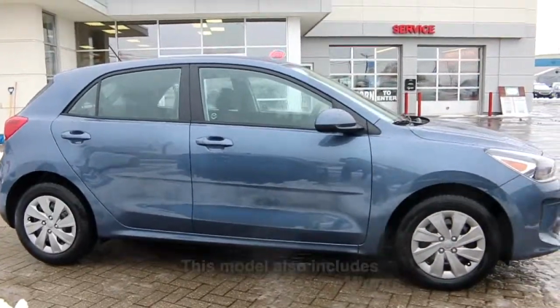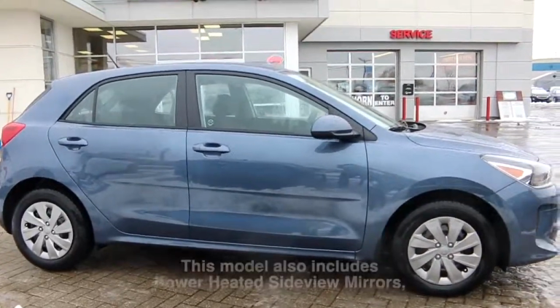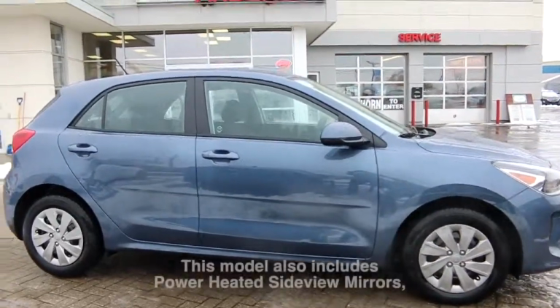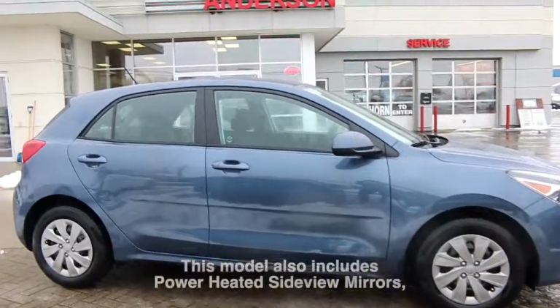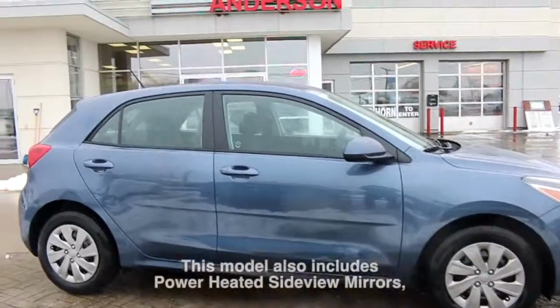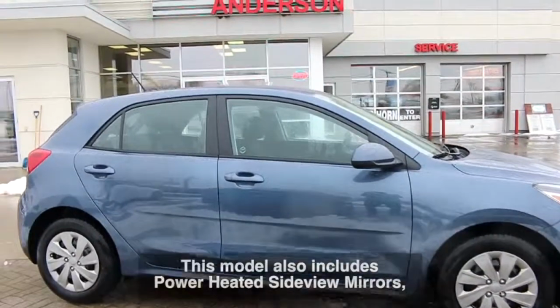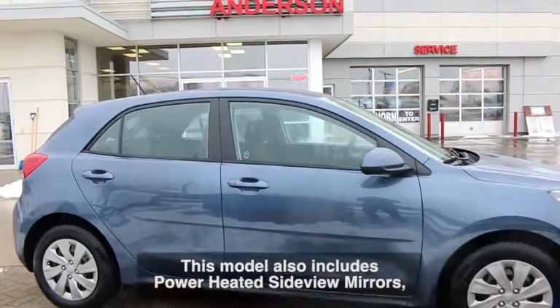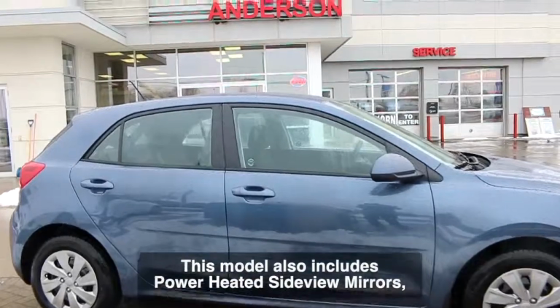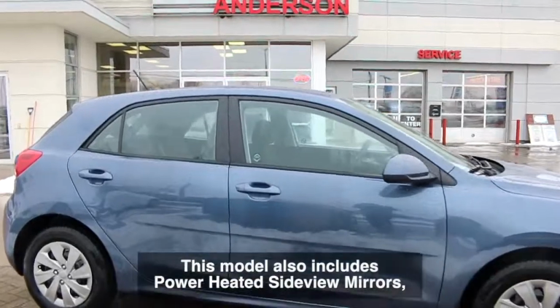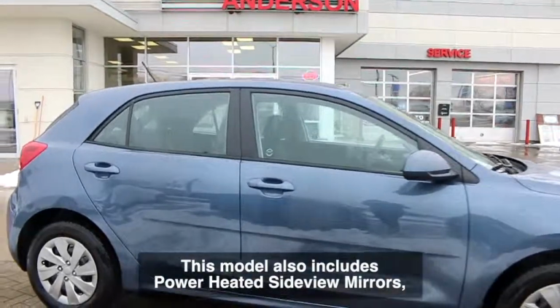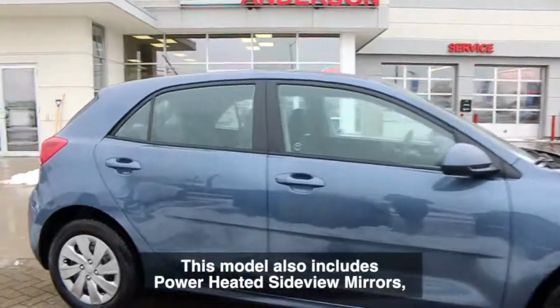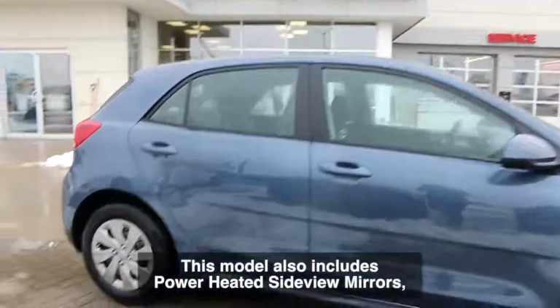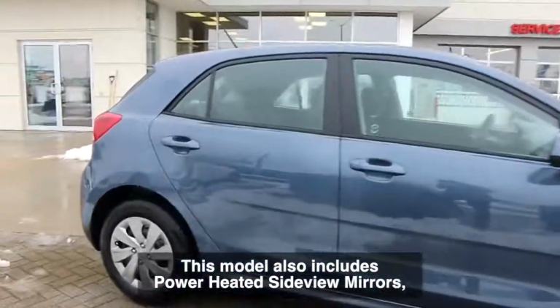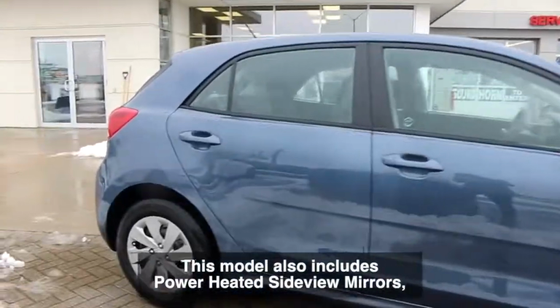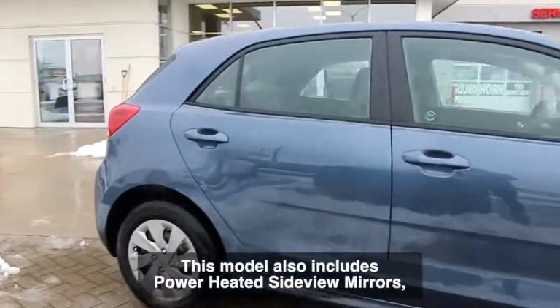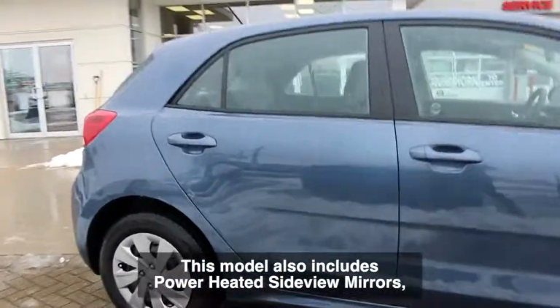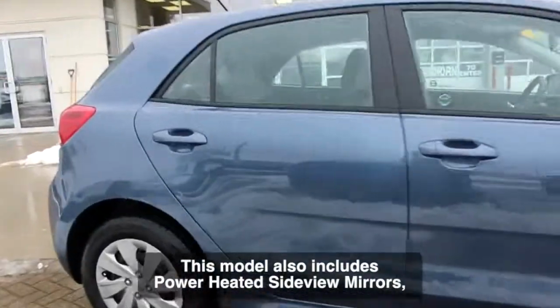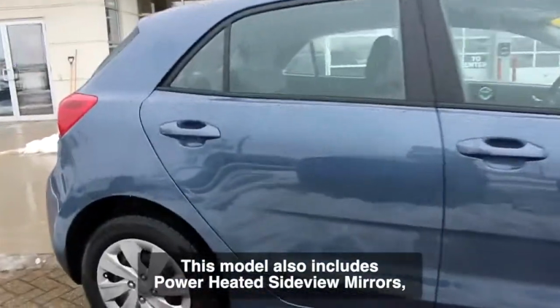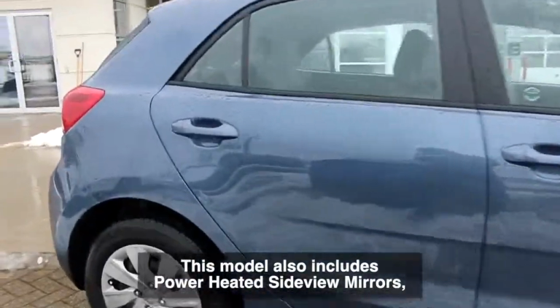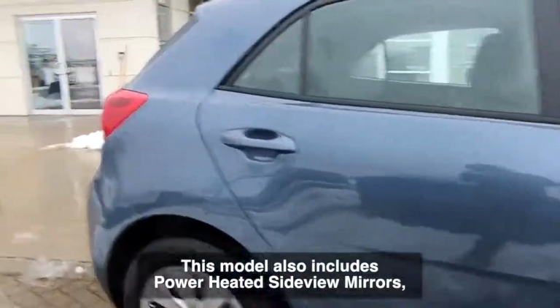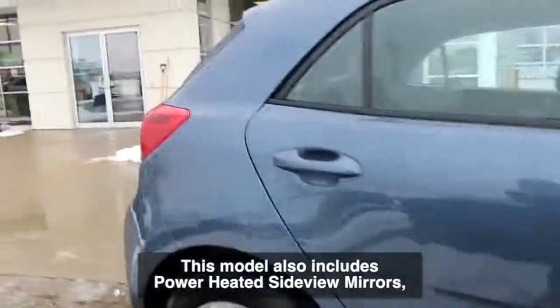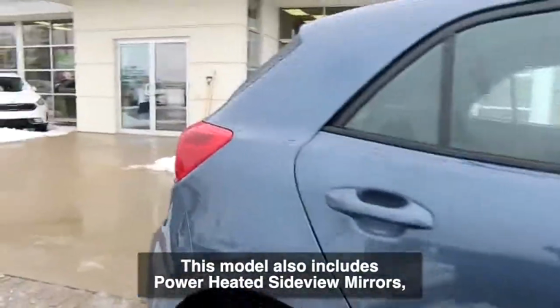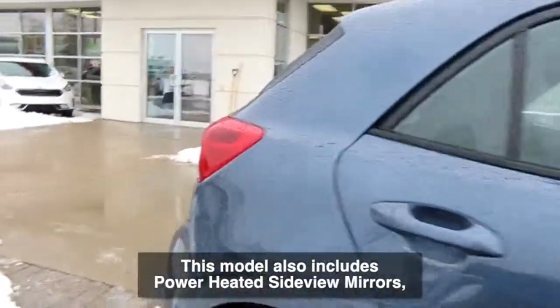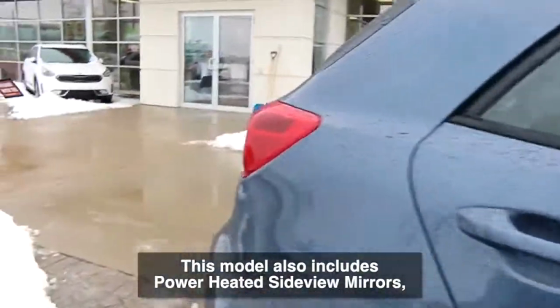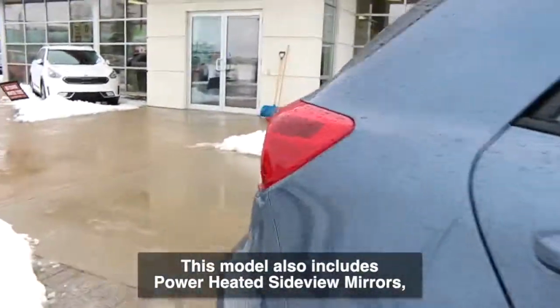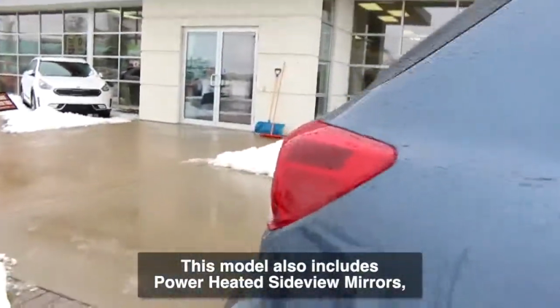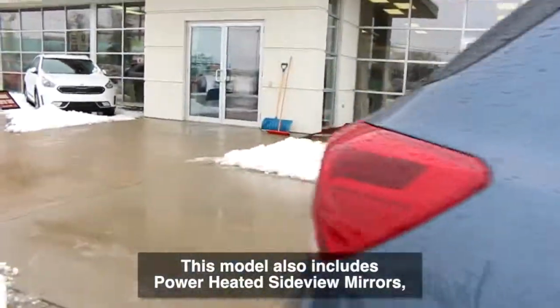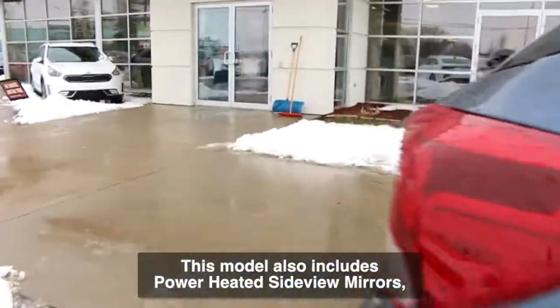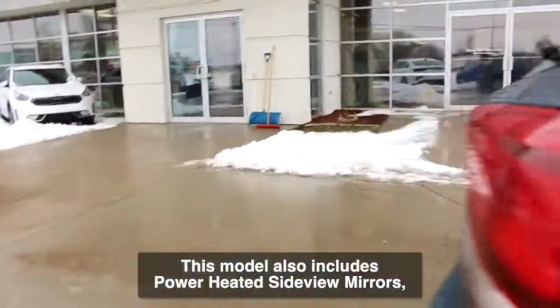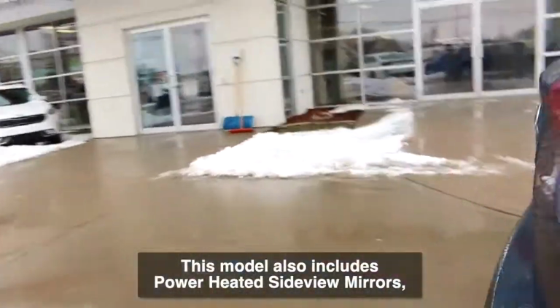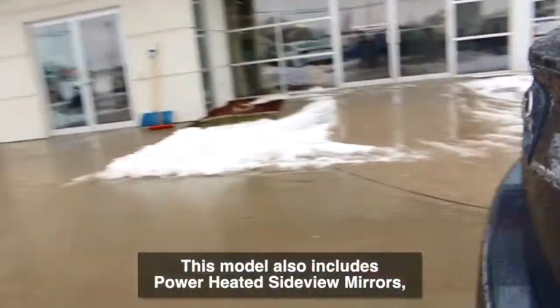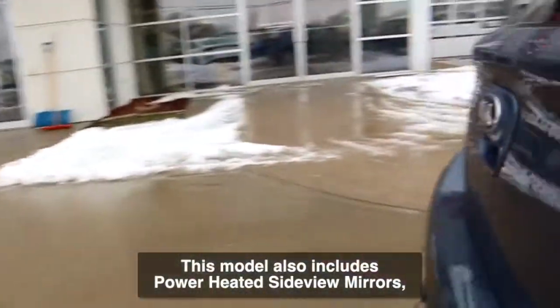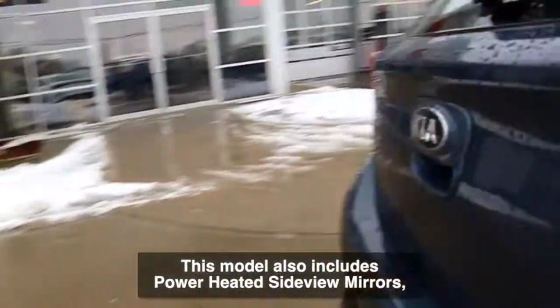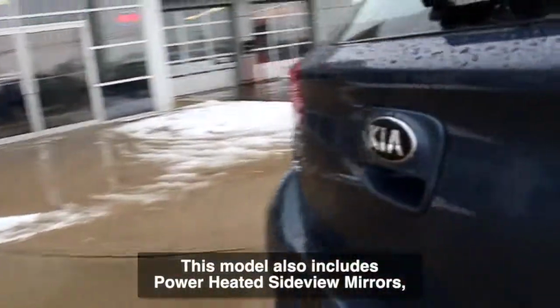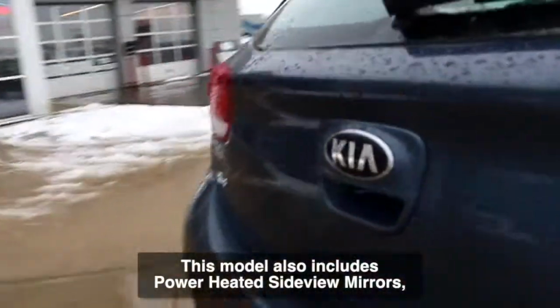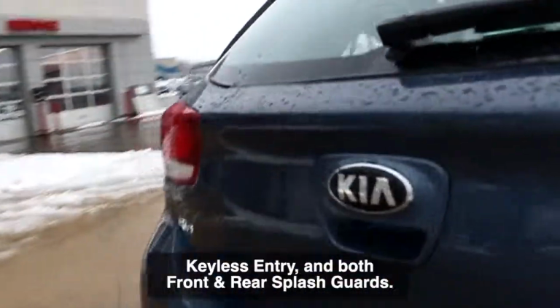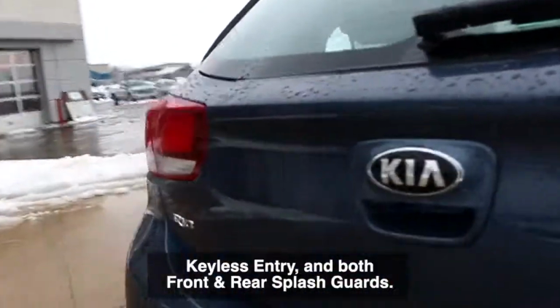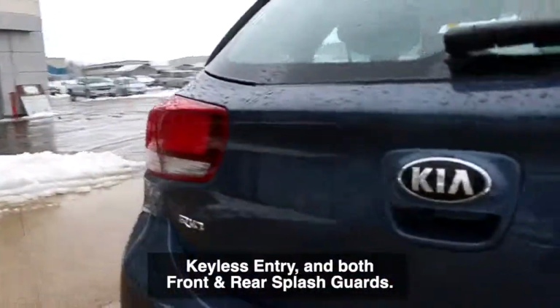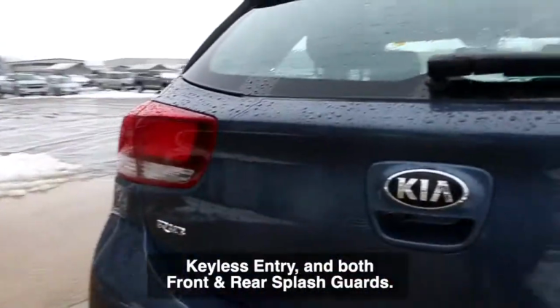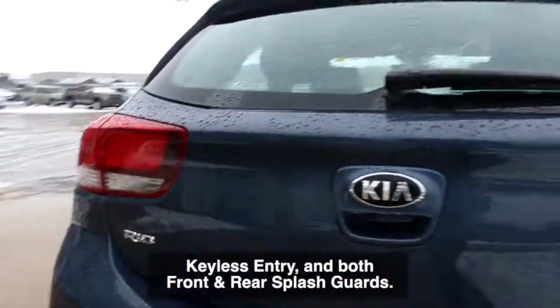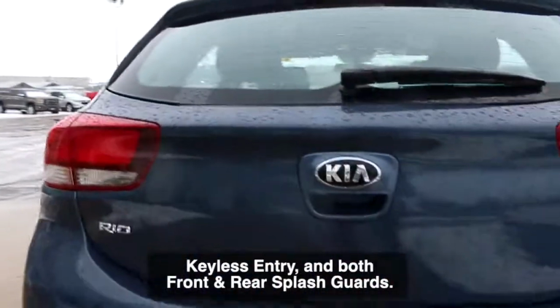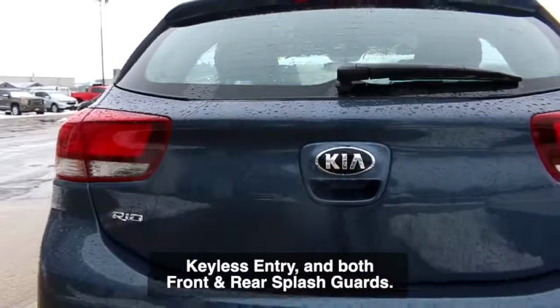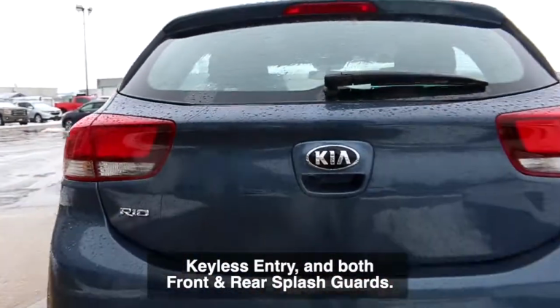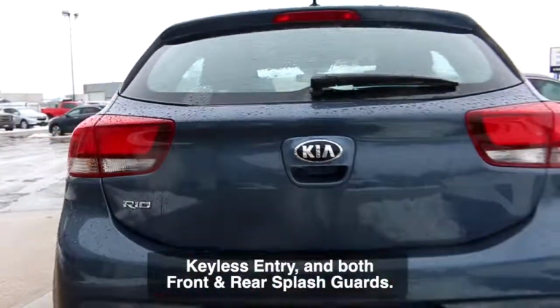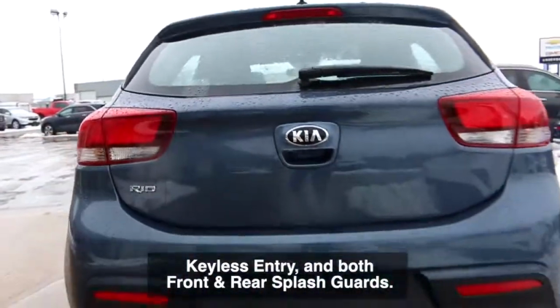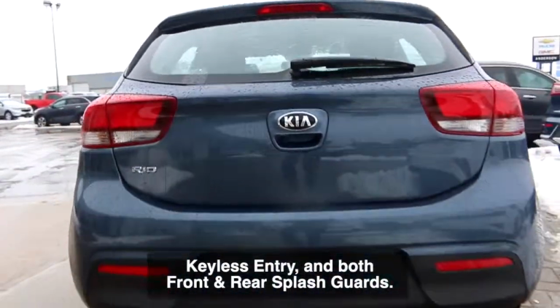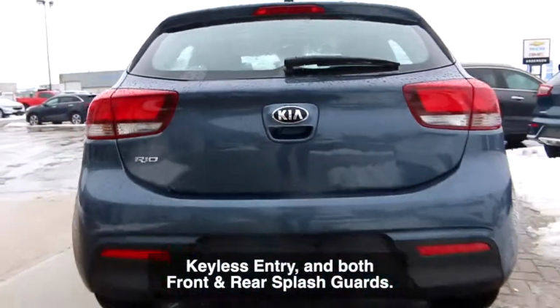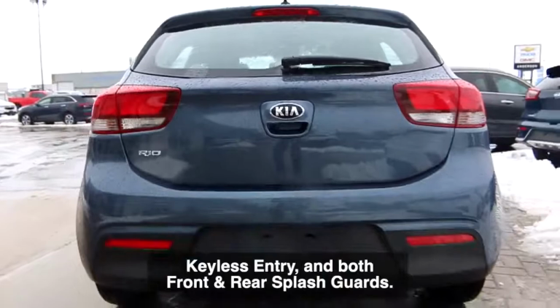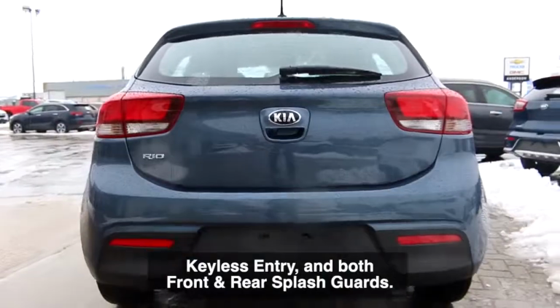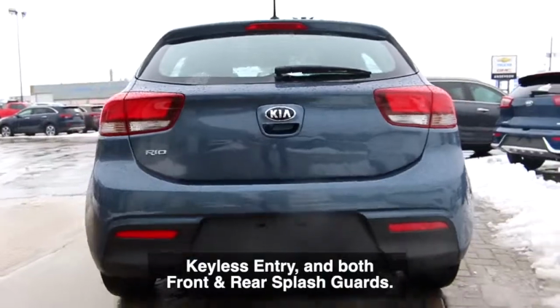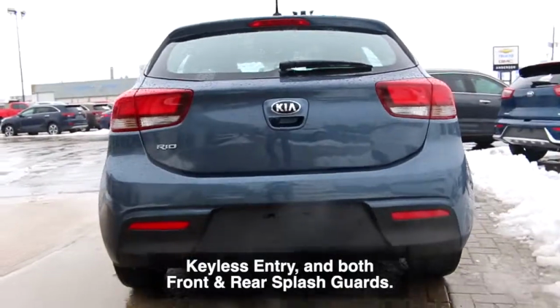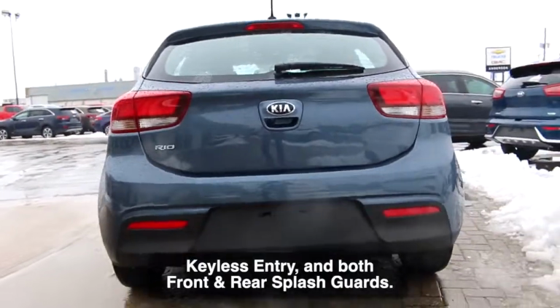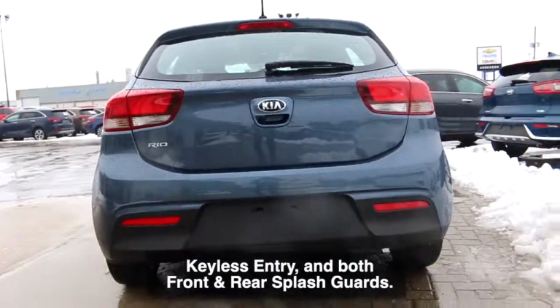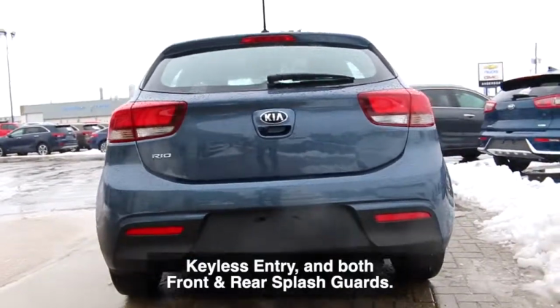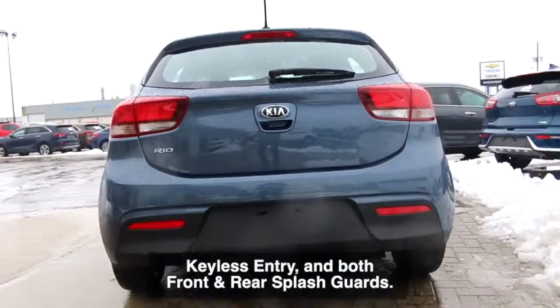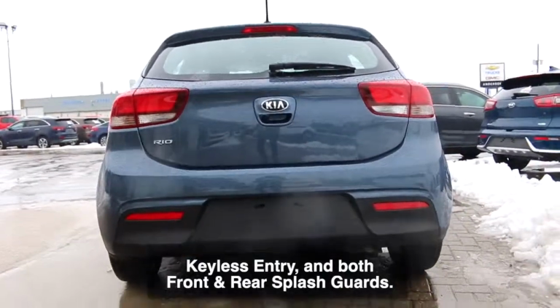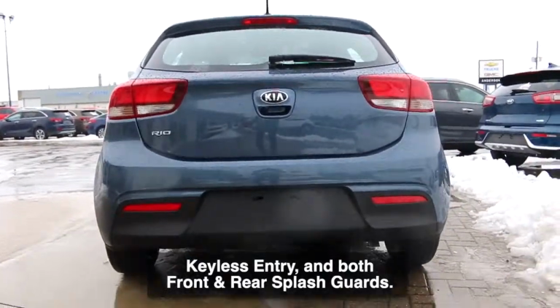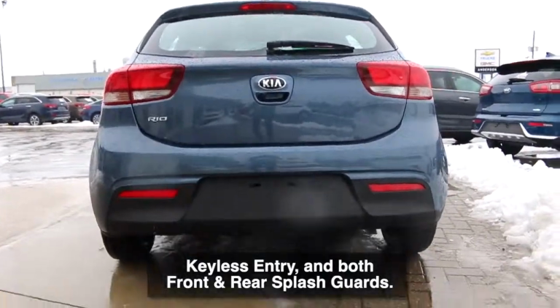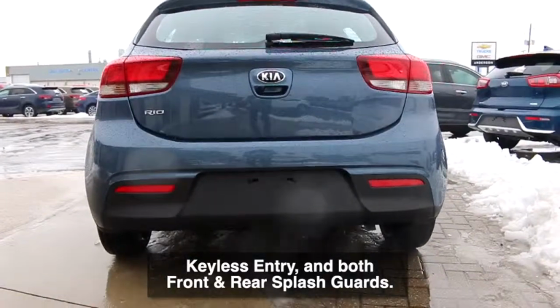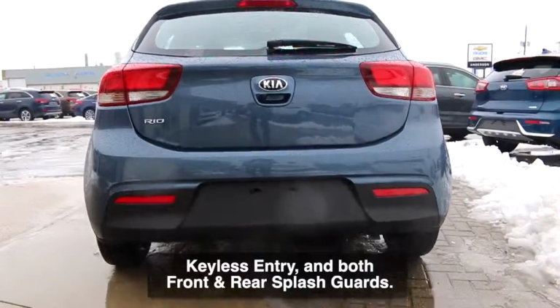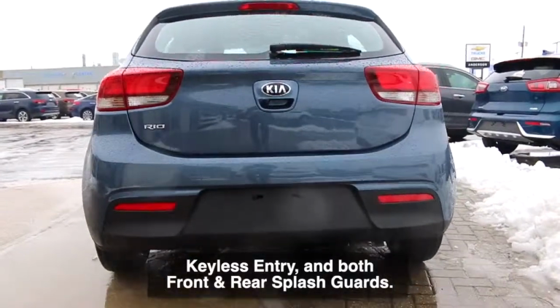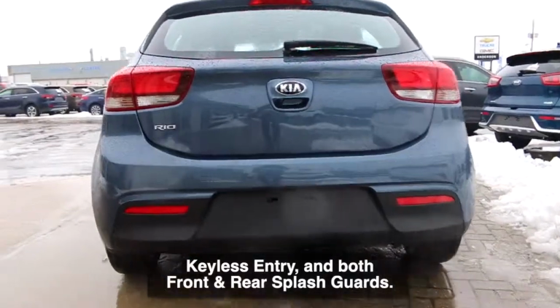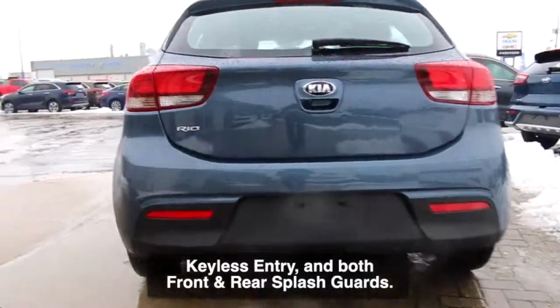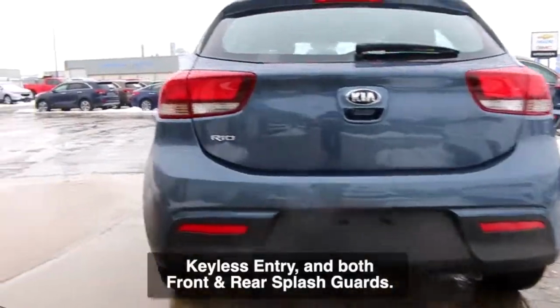This model also includes power heated side view mirrors, keyless entry, and both front and rear splash guards.